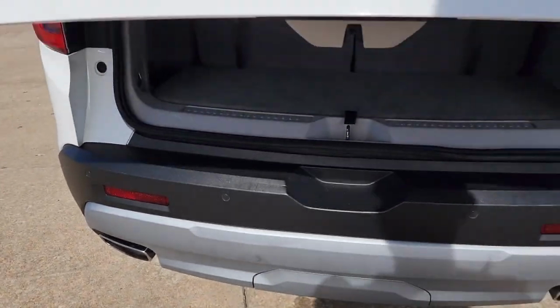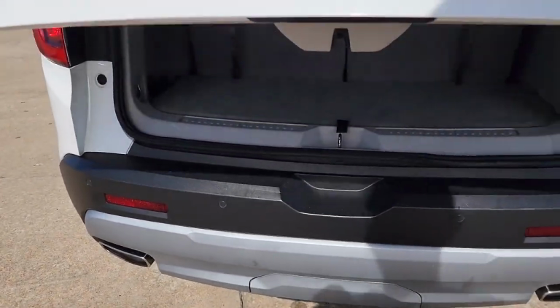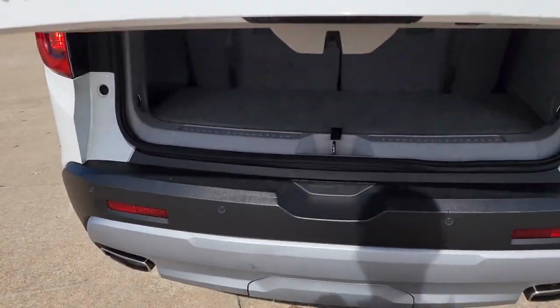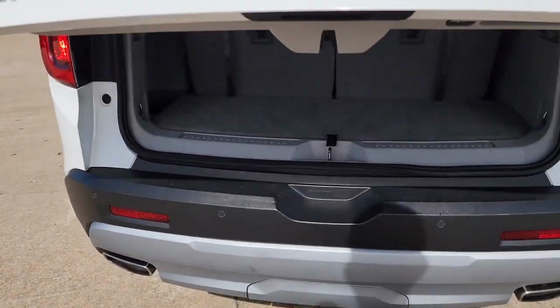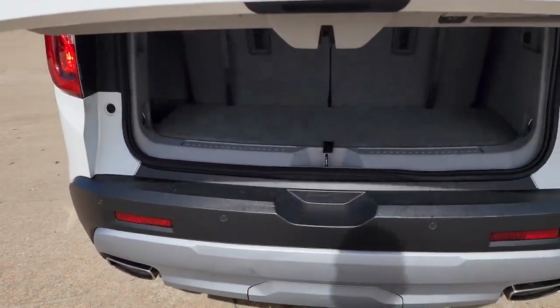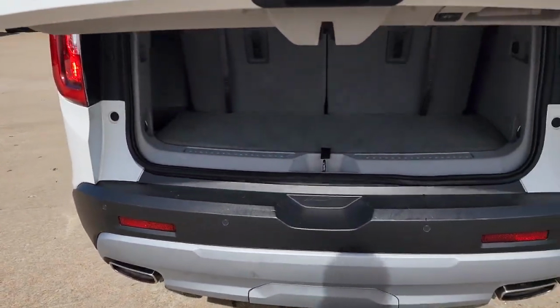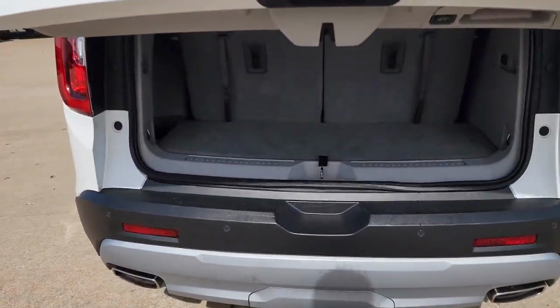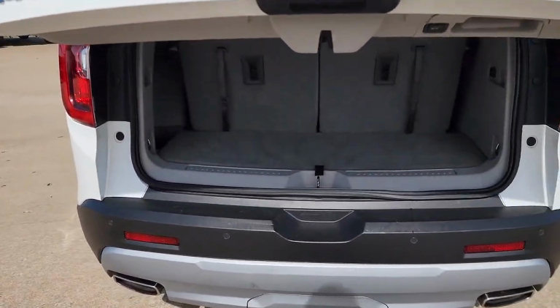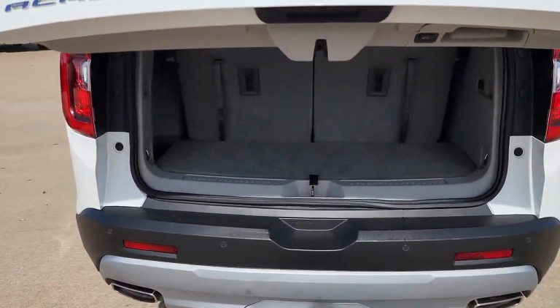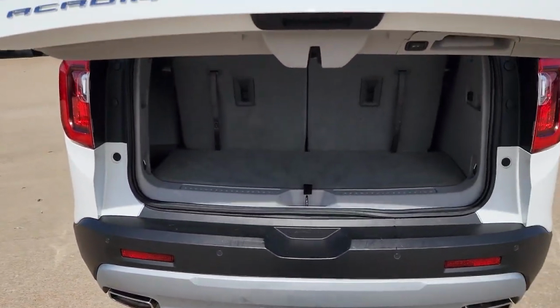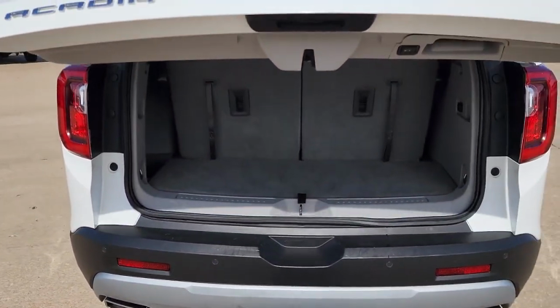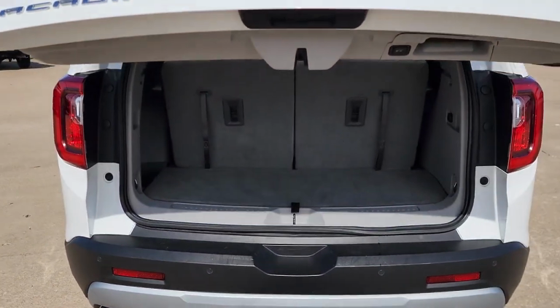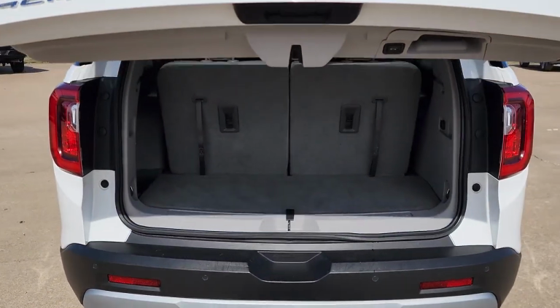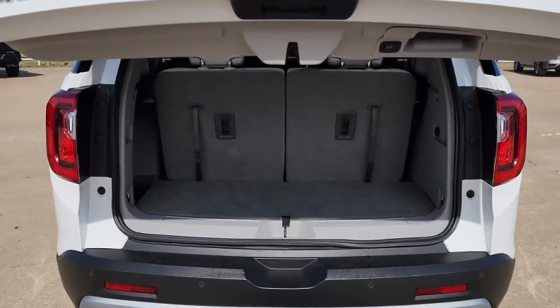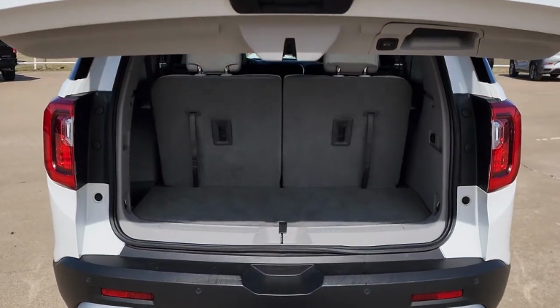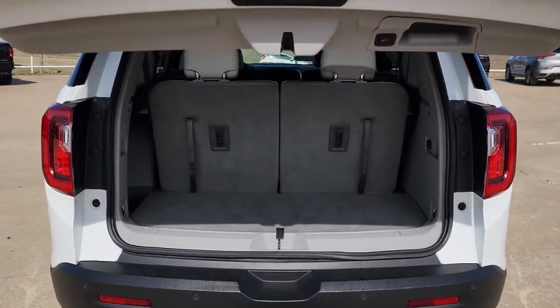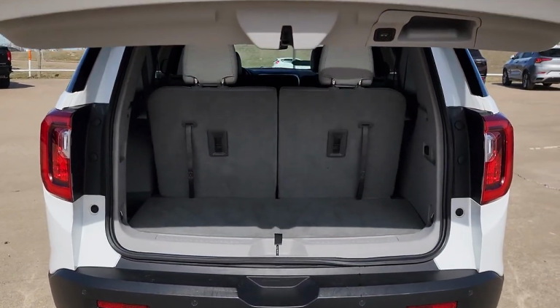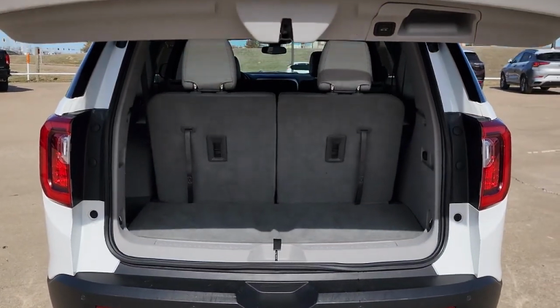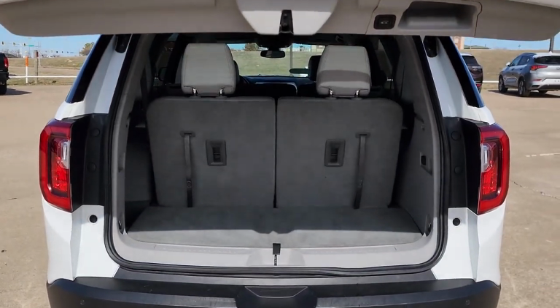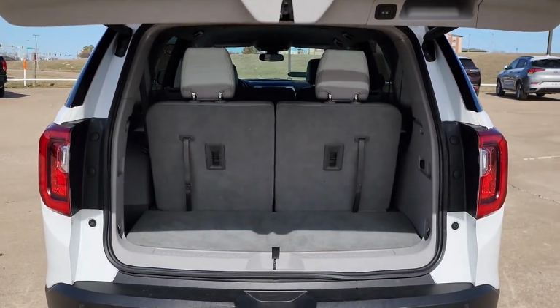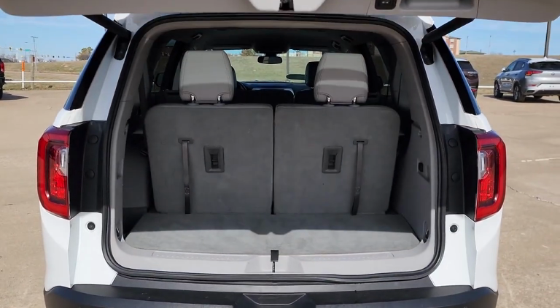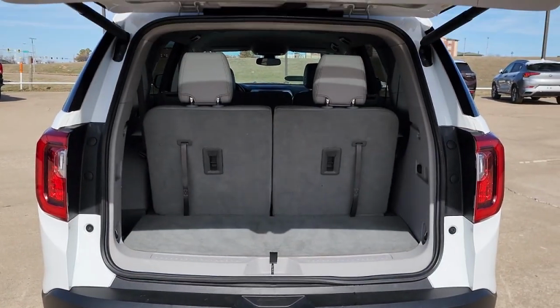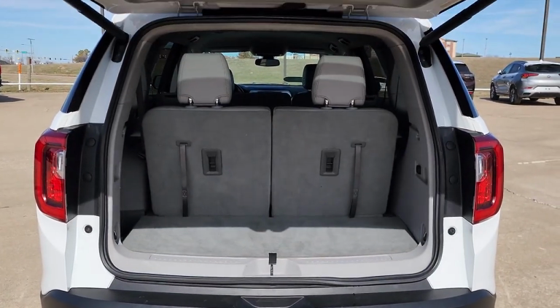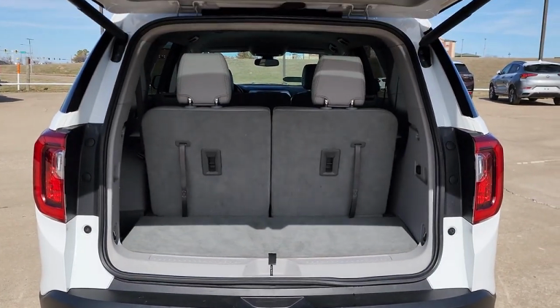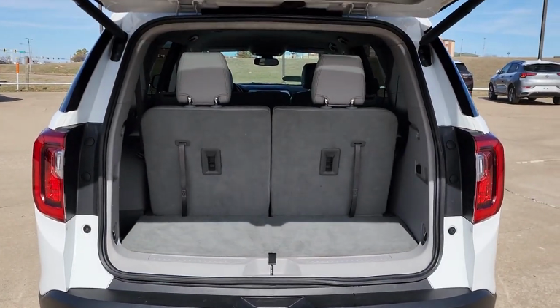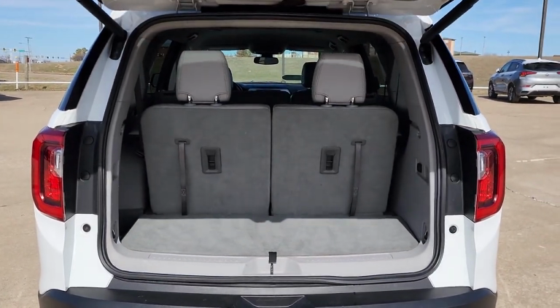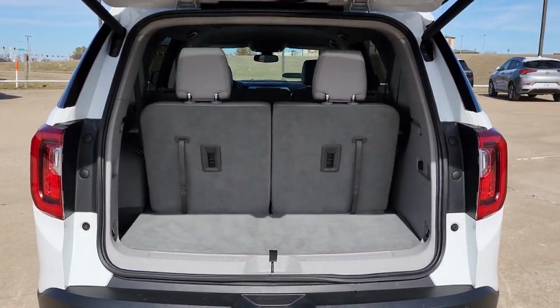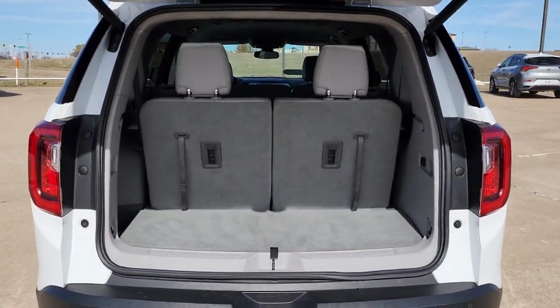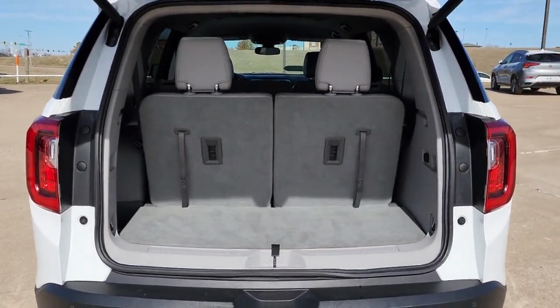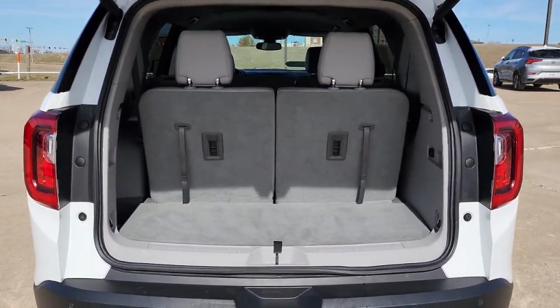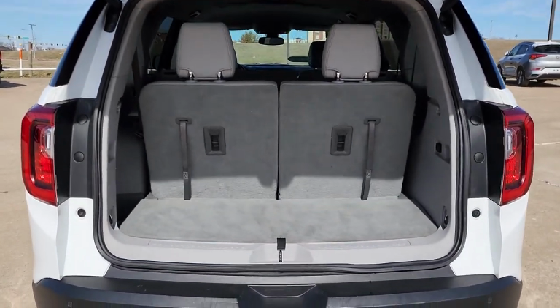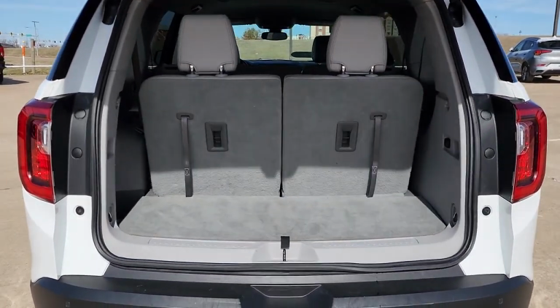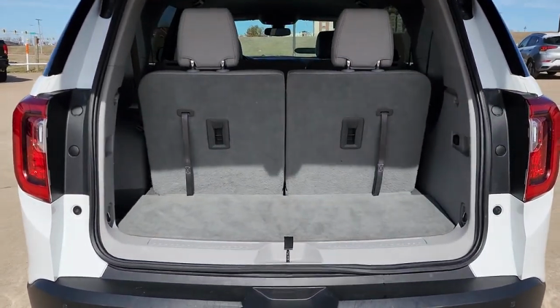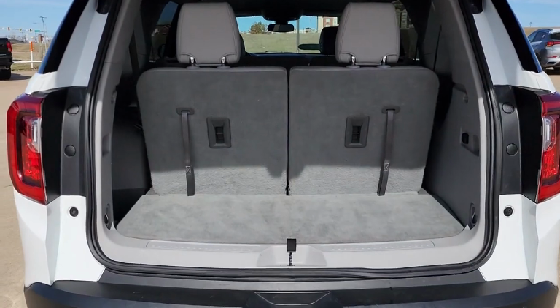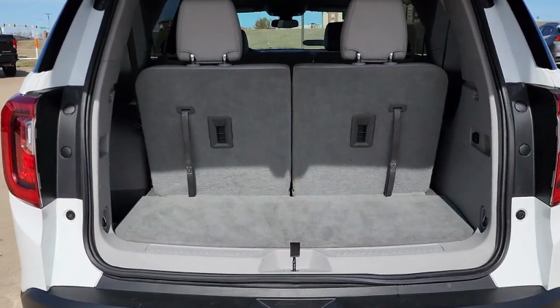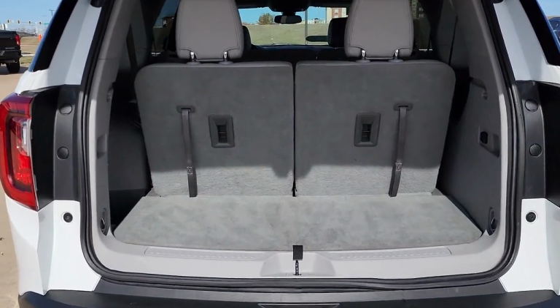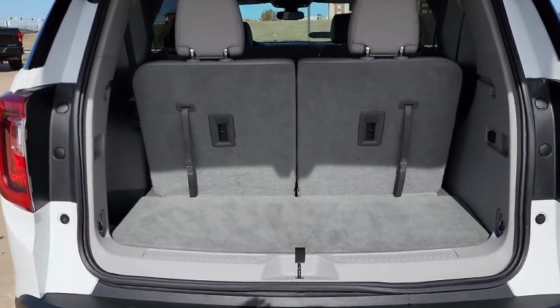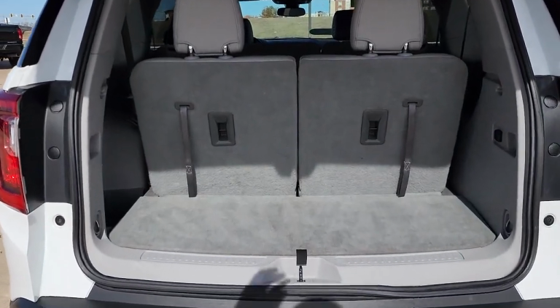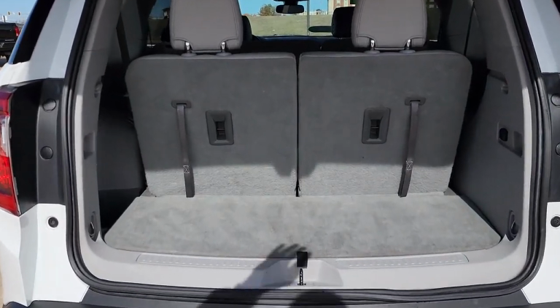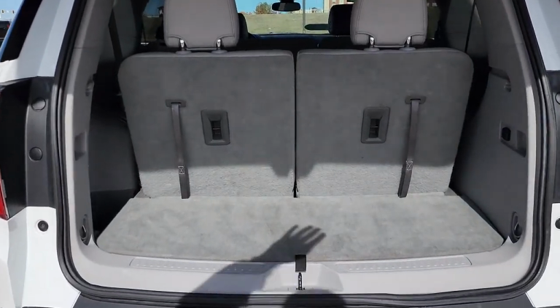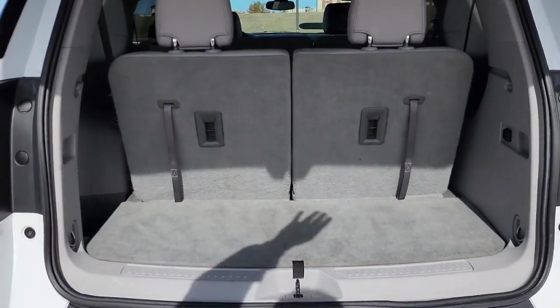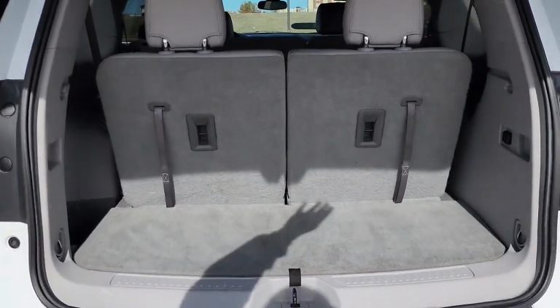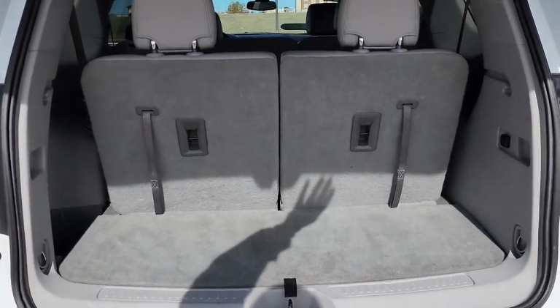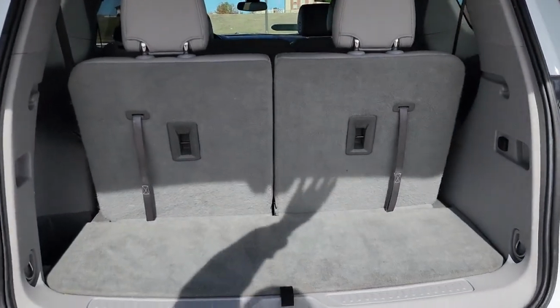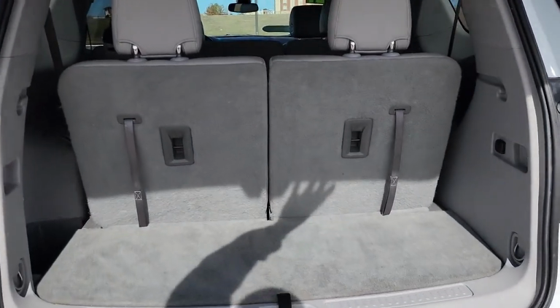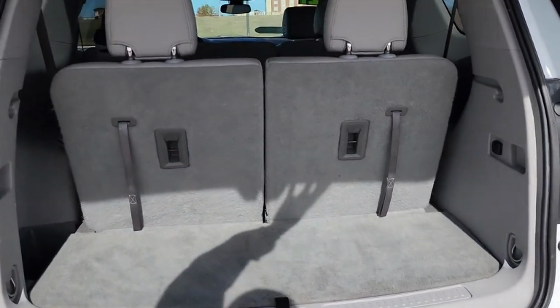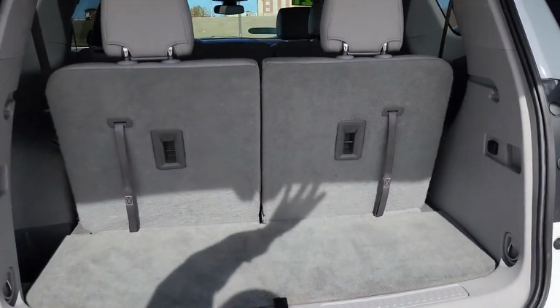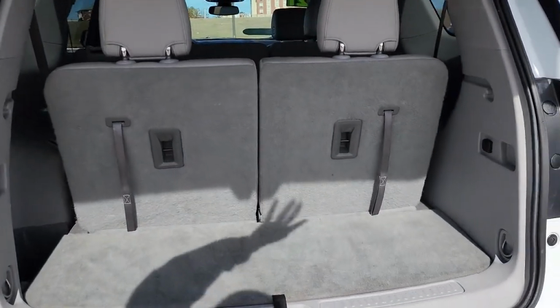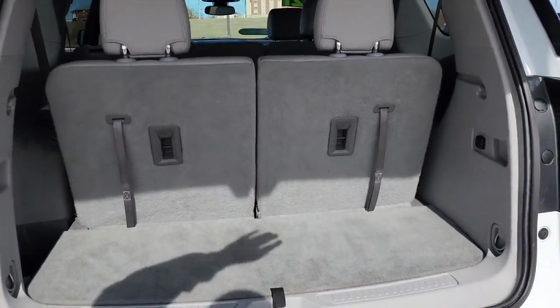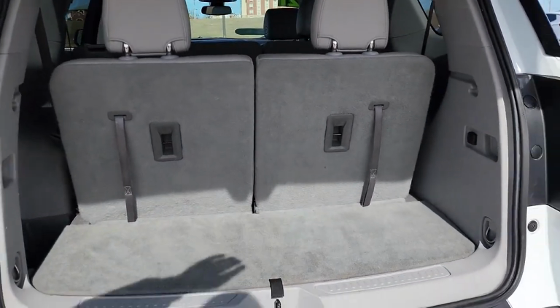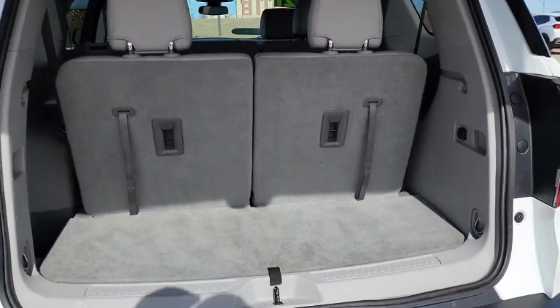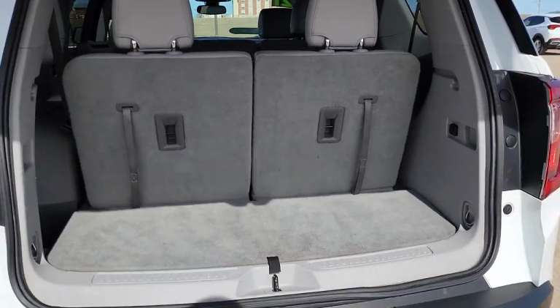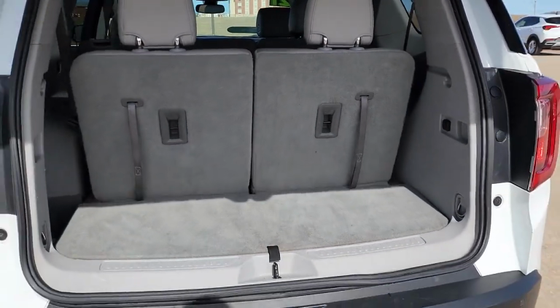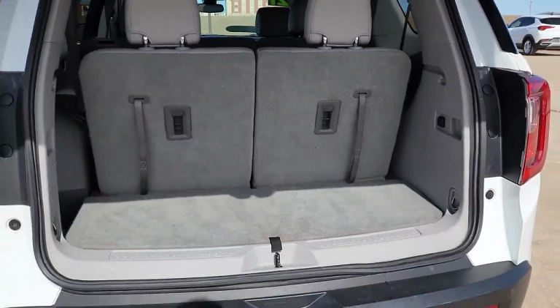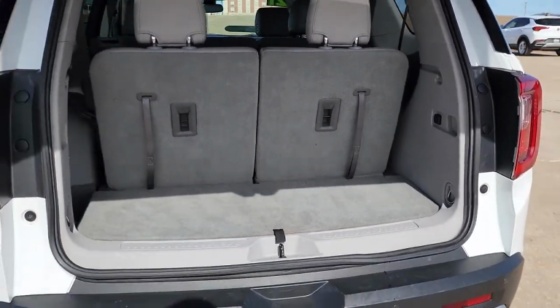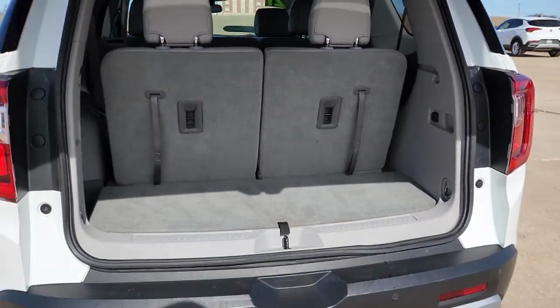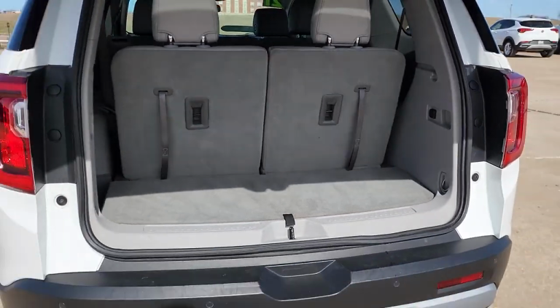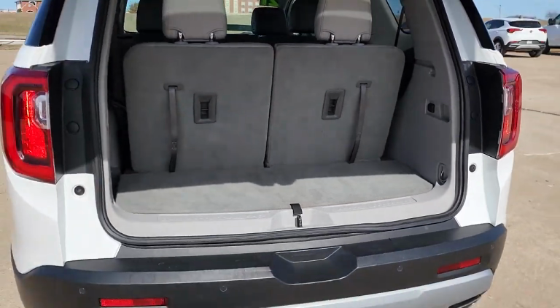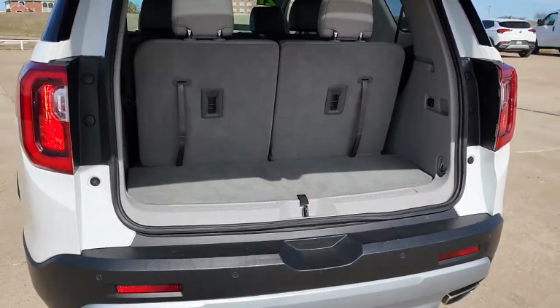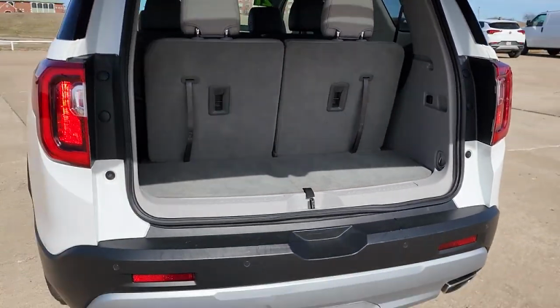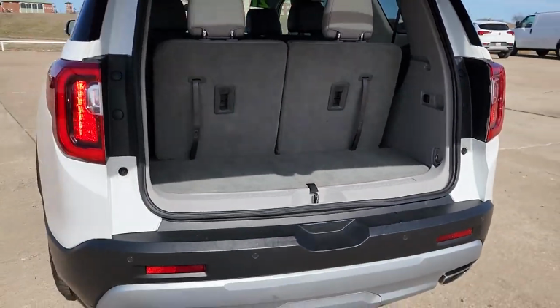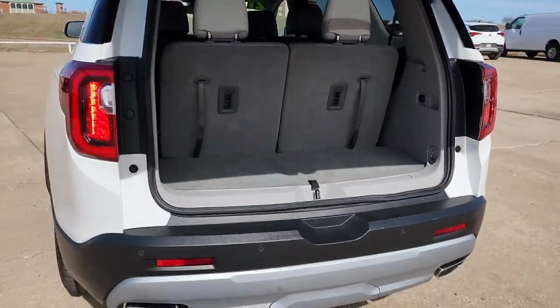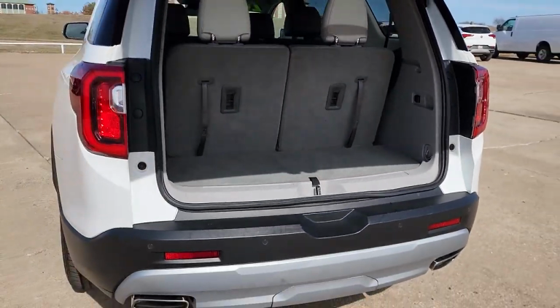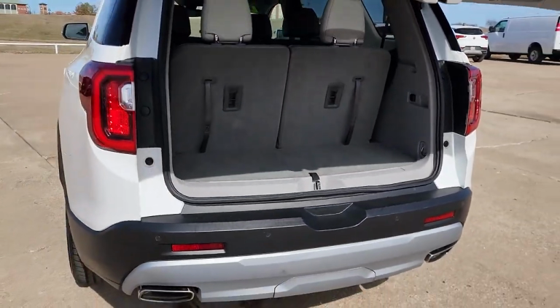Additional features include Fog Lamps, Heated Mirrors, Satellite Radio, V6 Cylinder Engine, and a Premium Sound System.